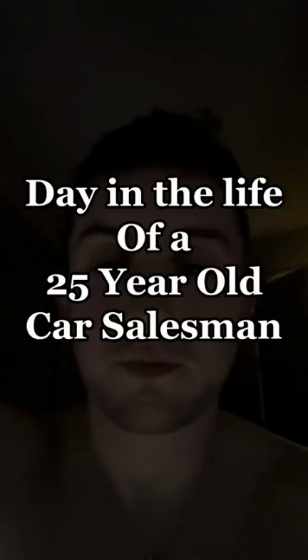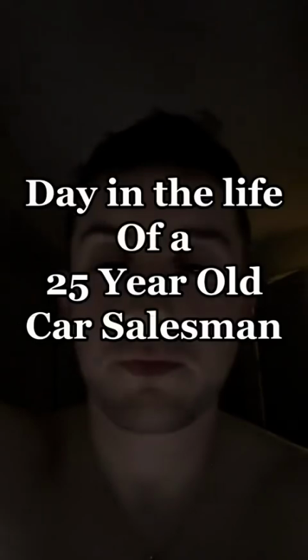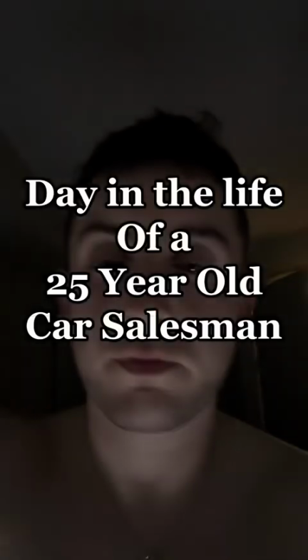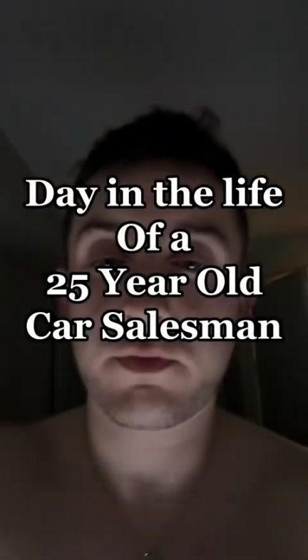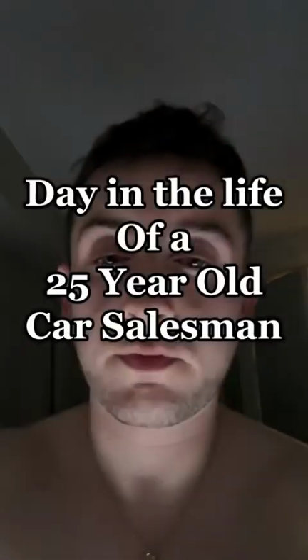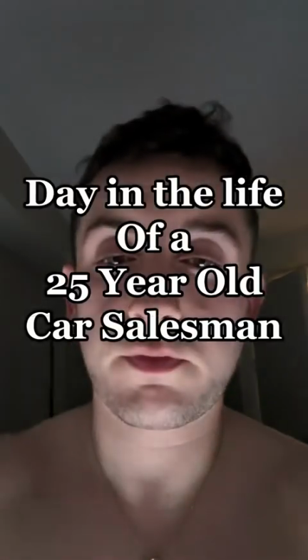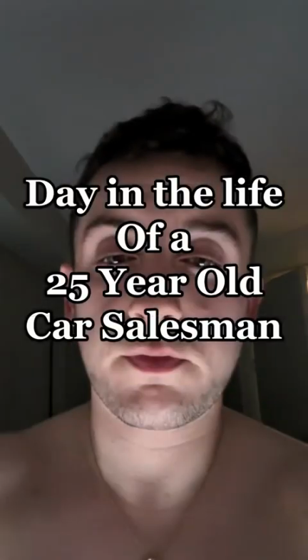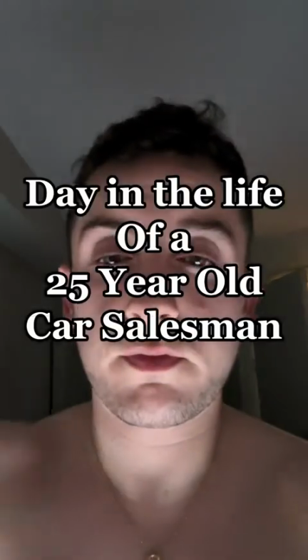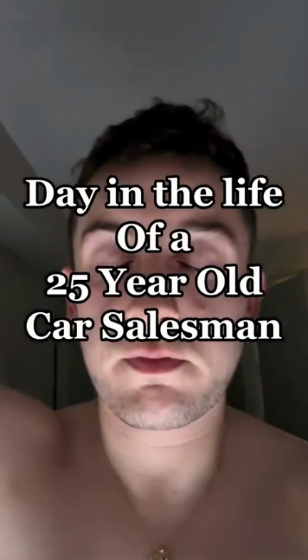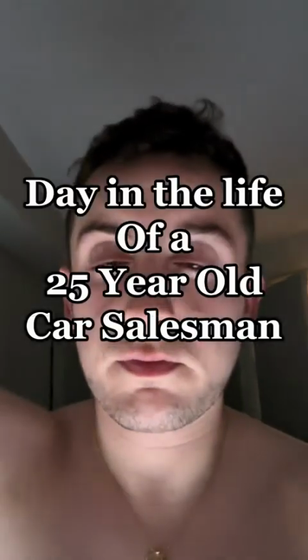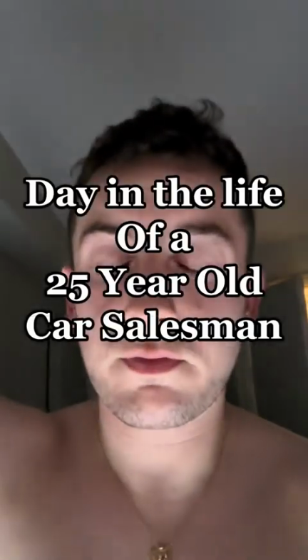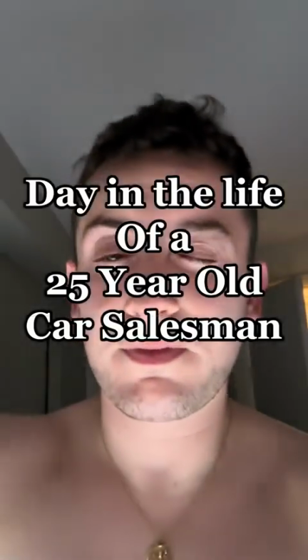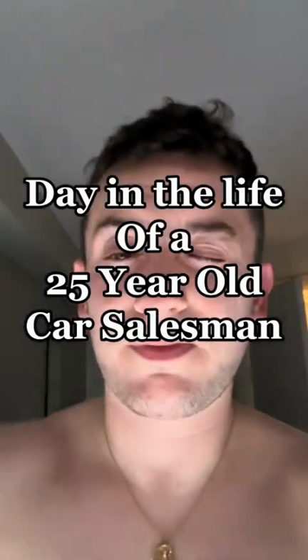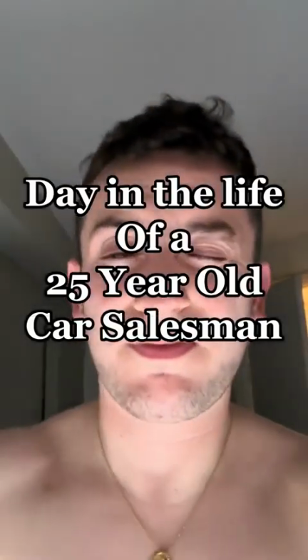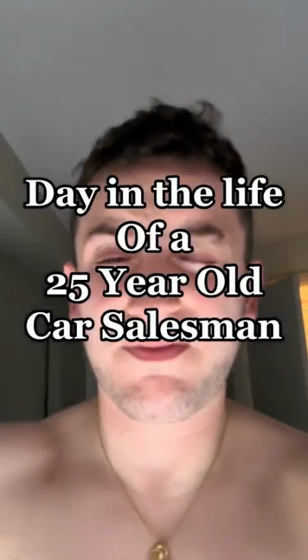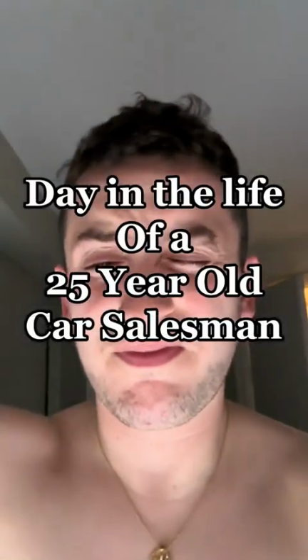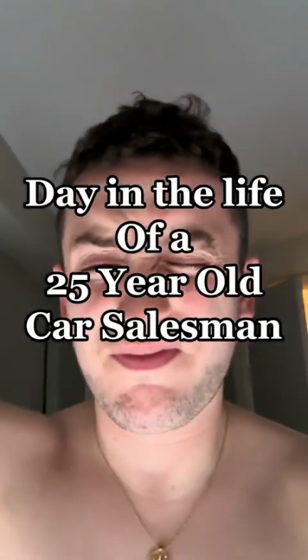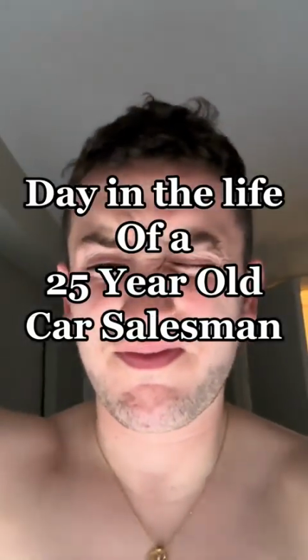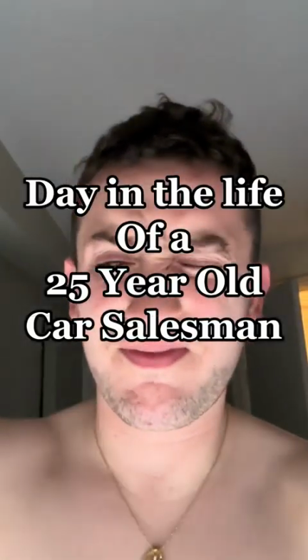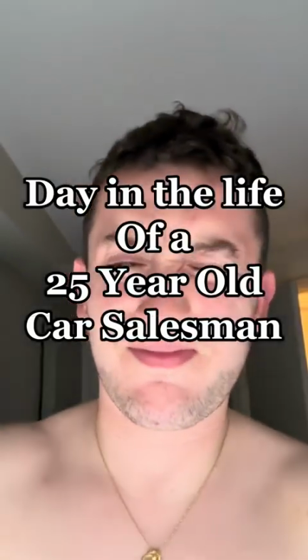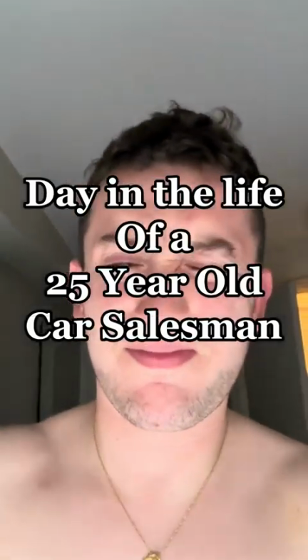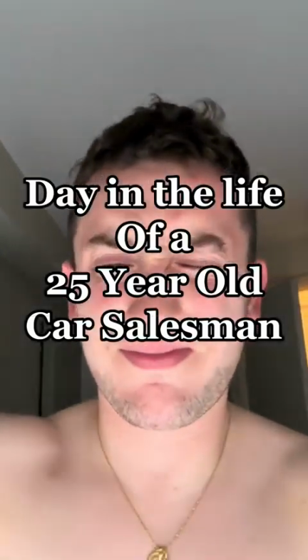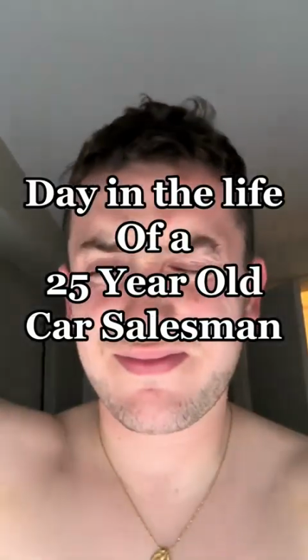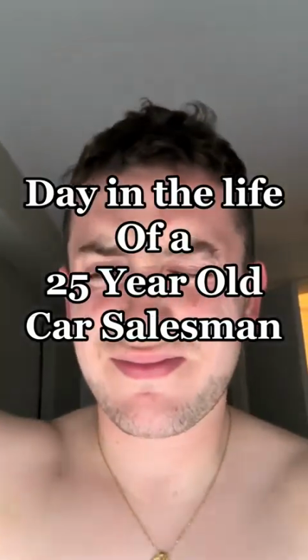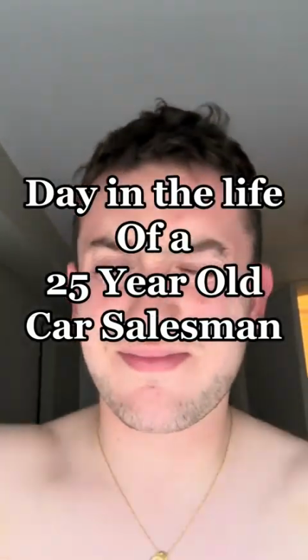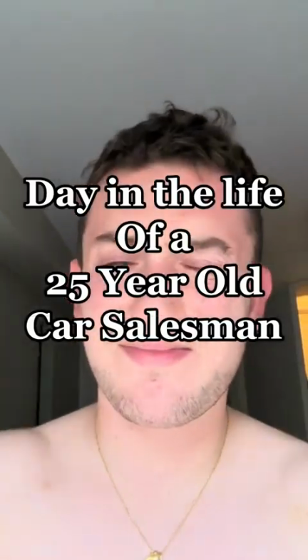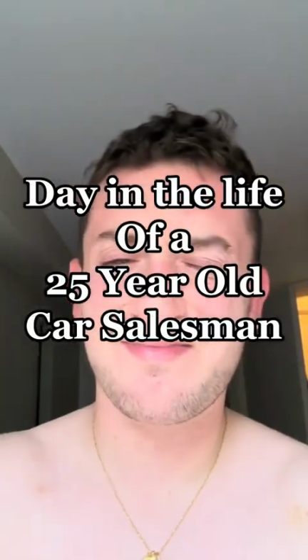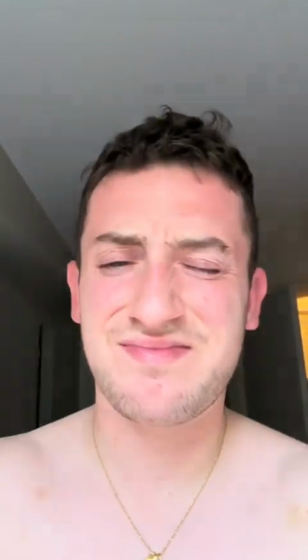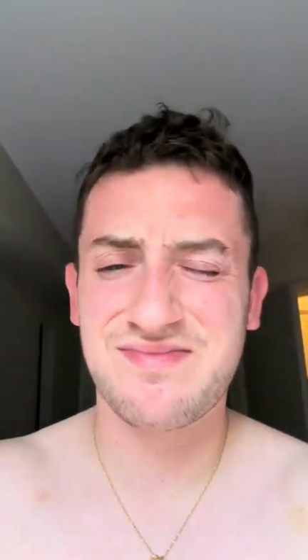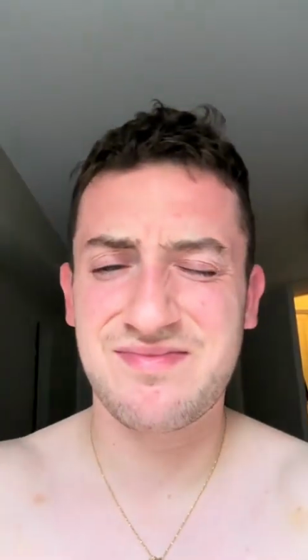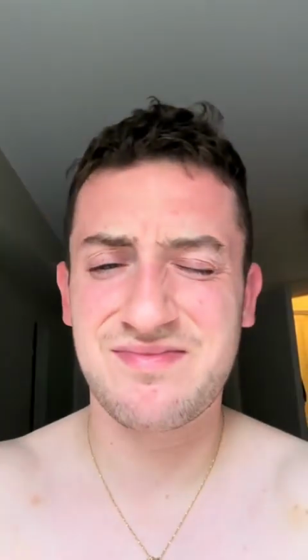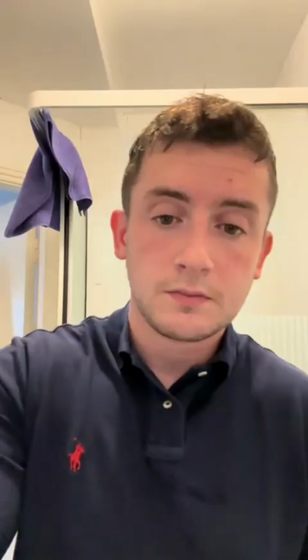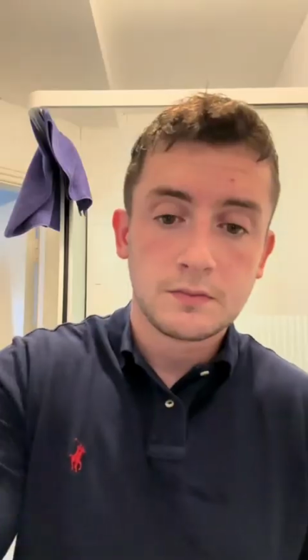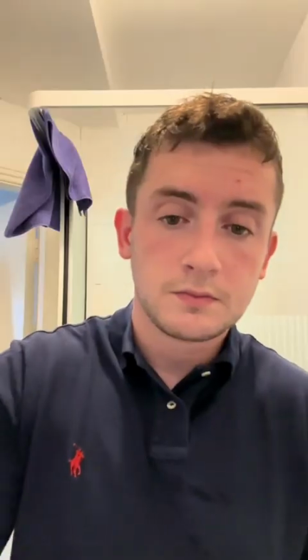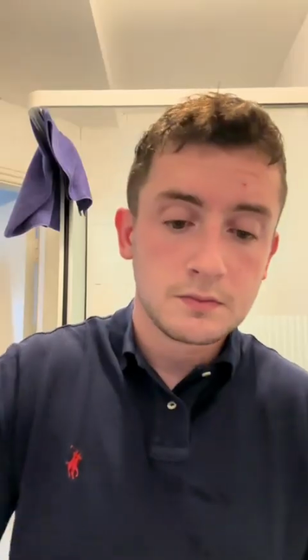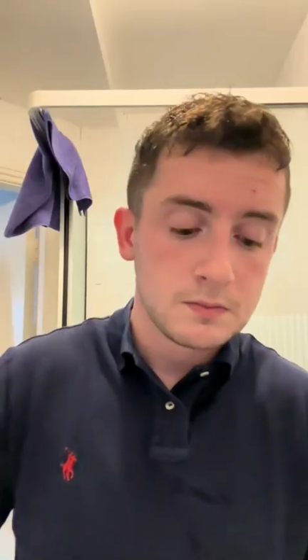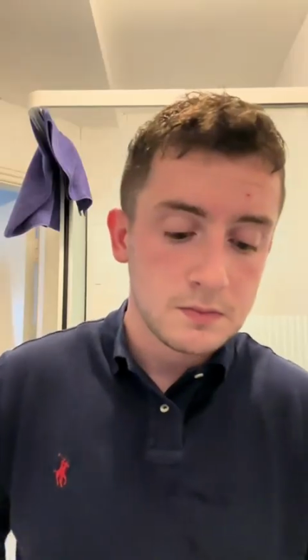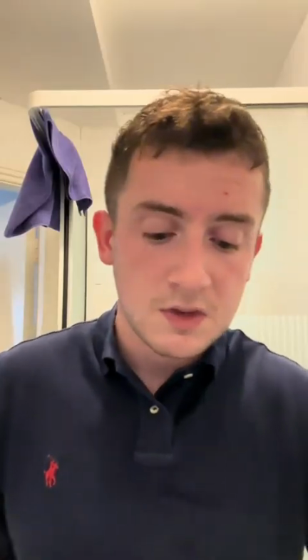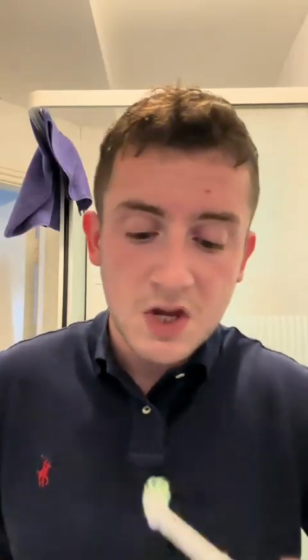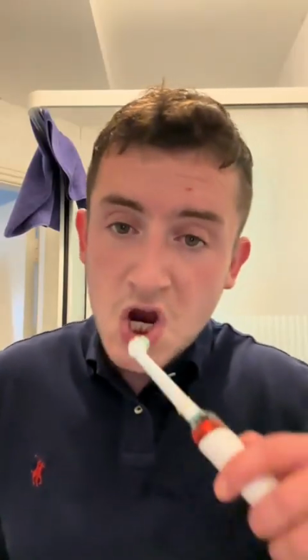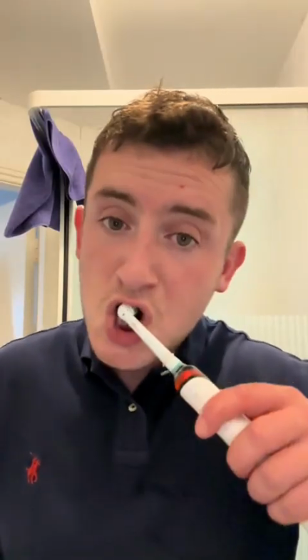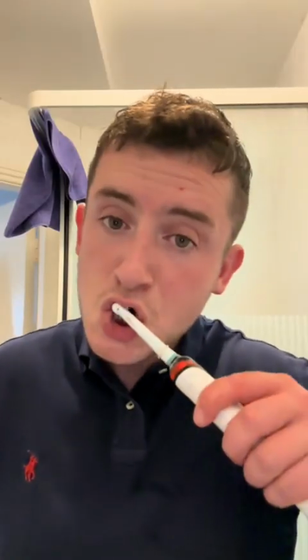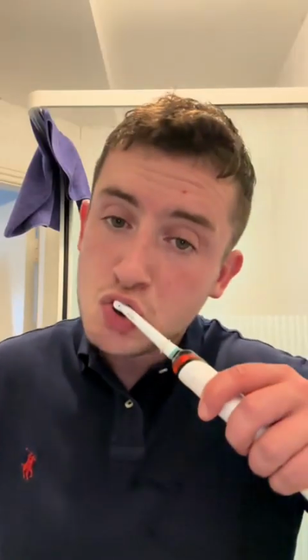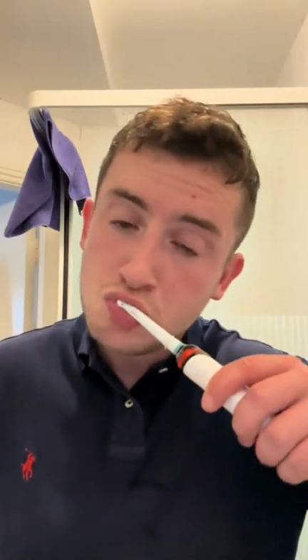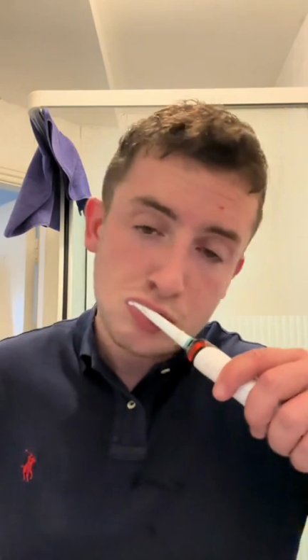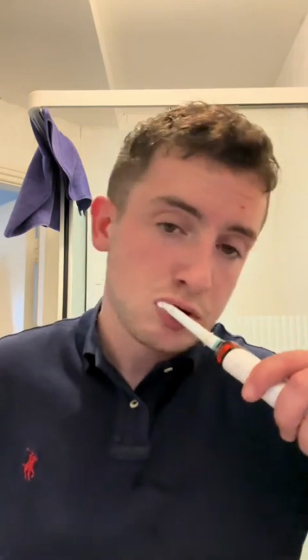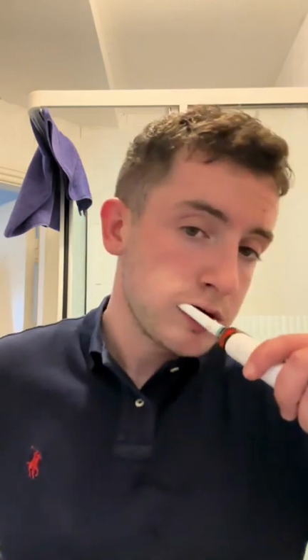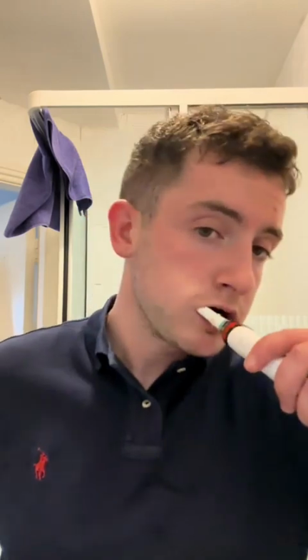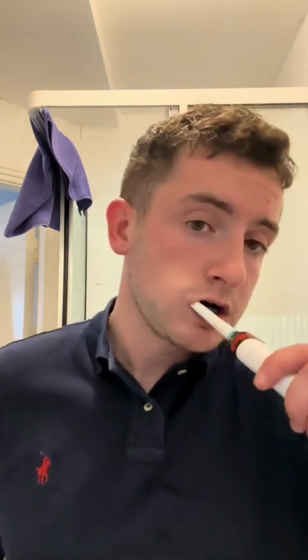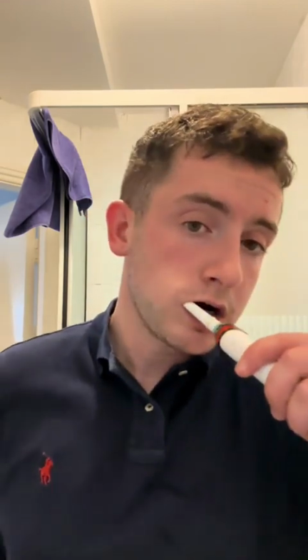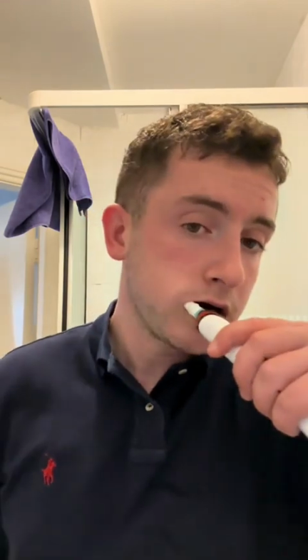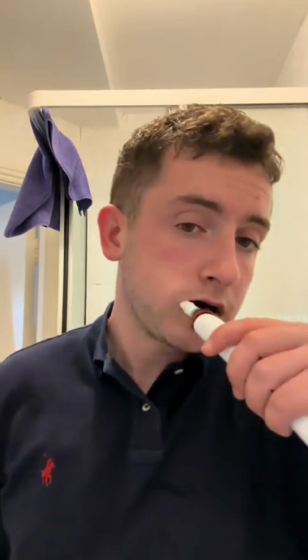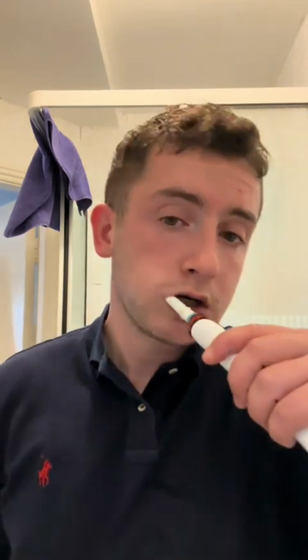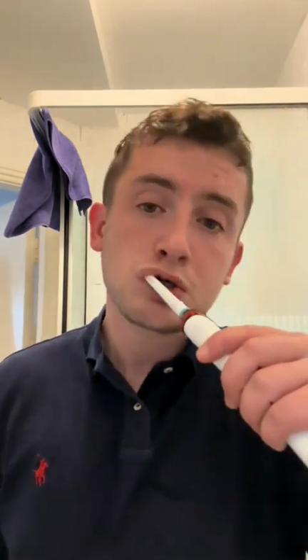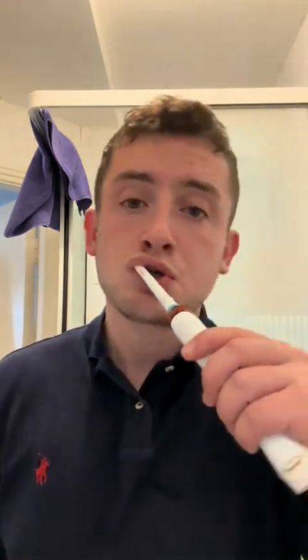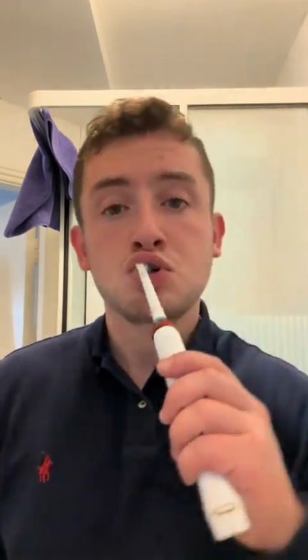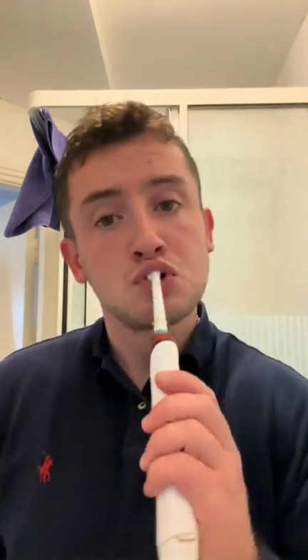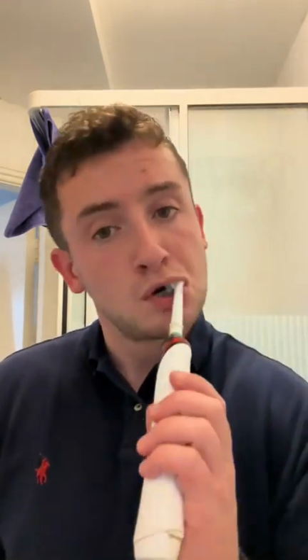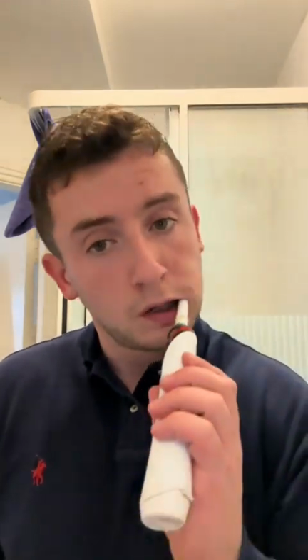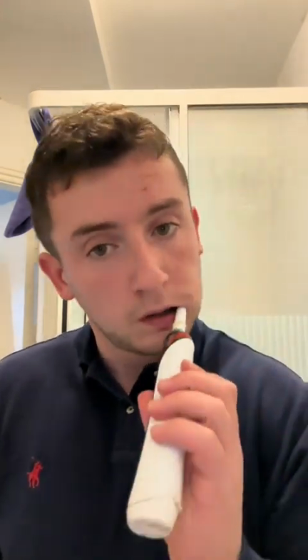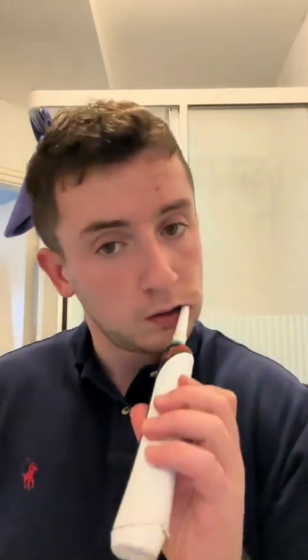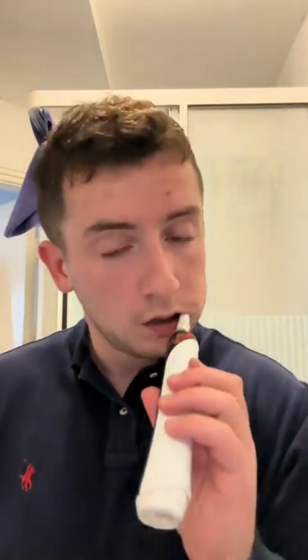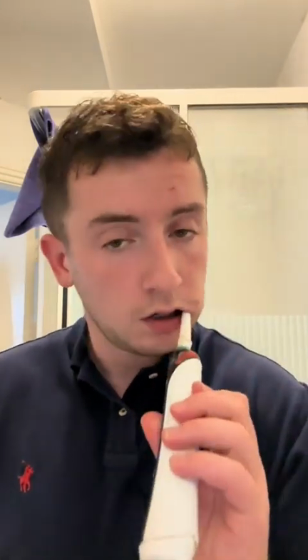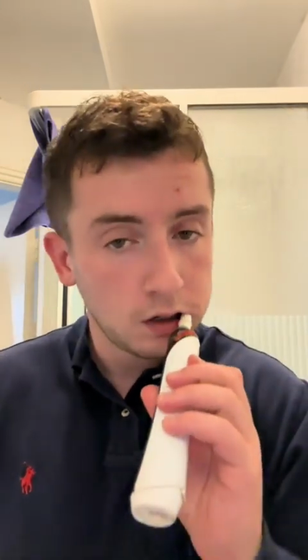This is the day in the life of a 25-year-old used car salesman. First I got up, got ready, had a shower, brushed my teeth, did all that.